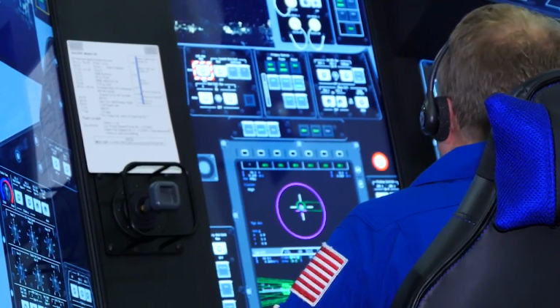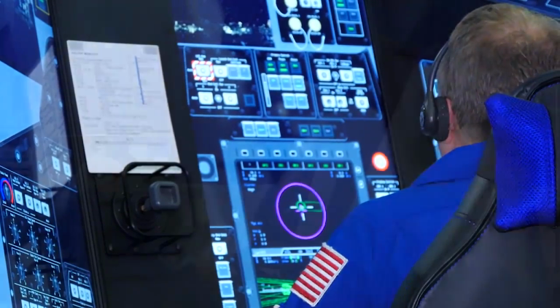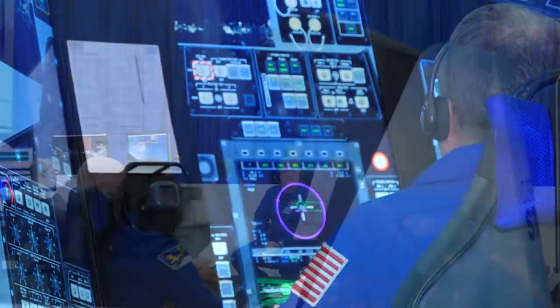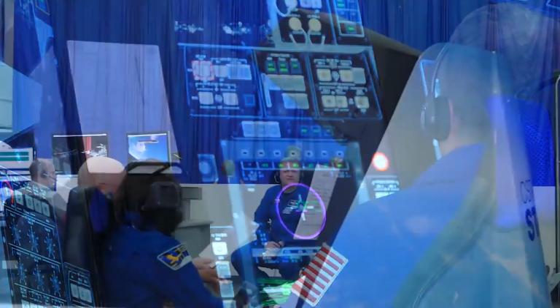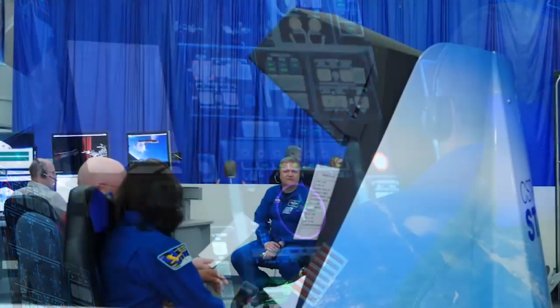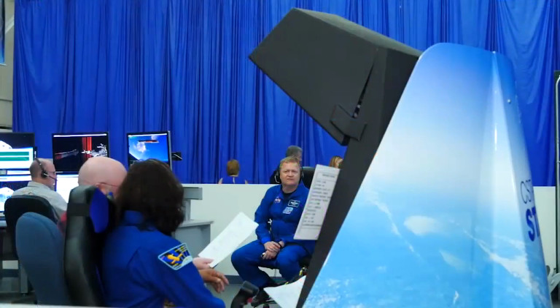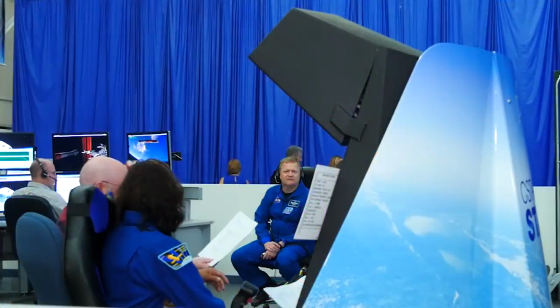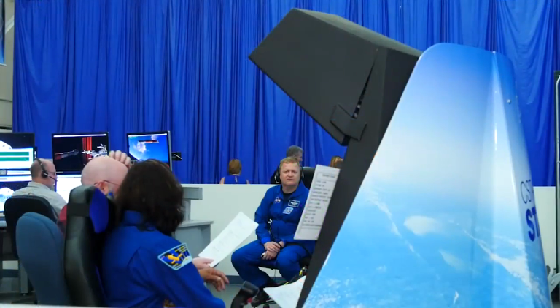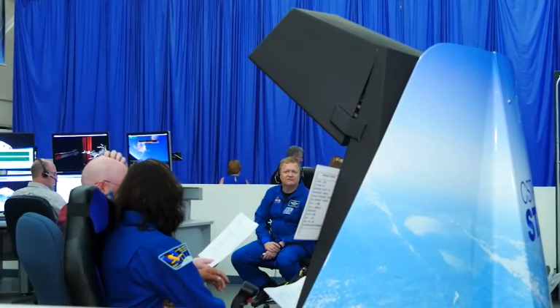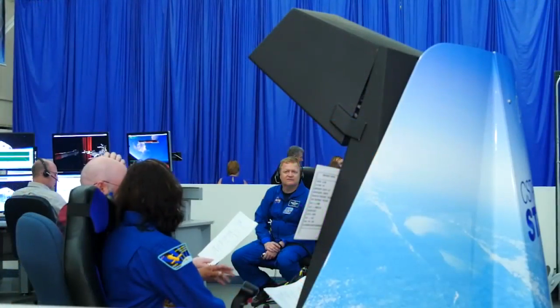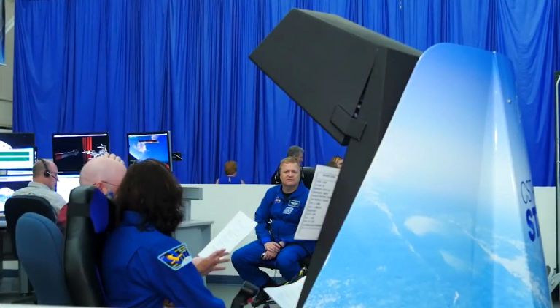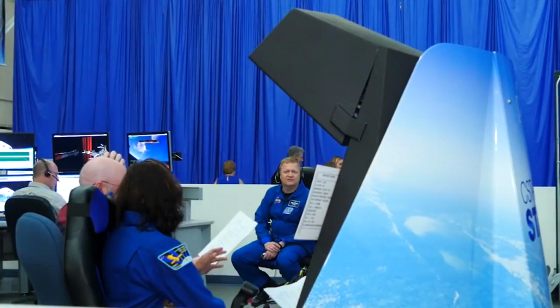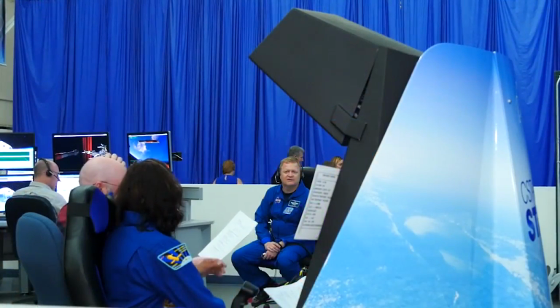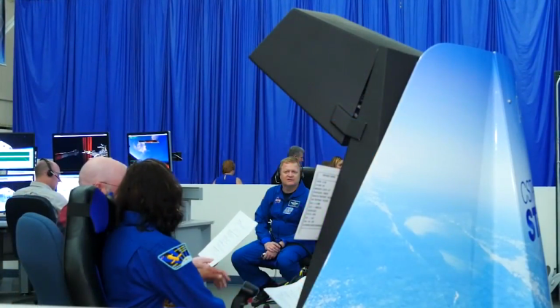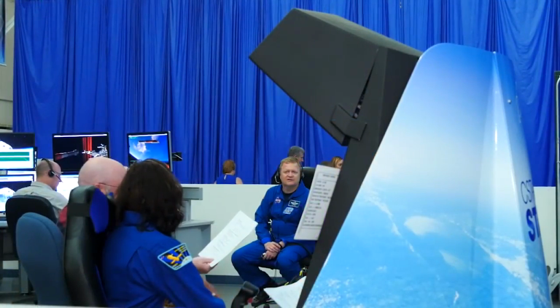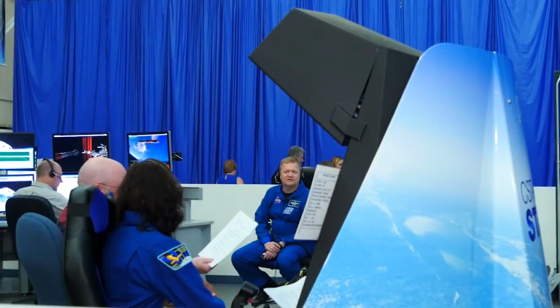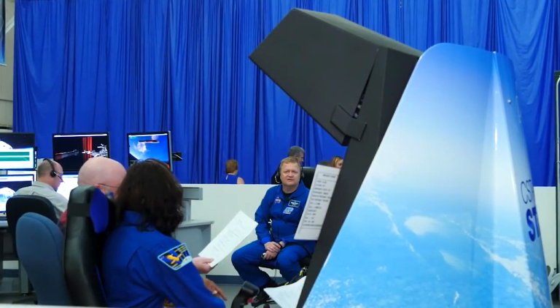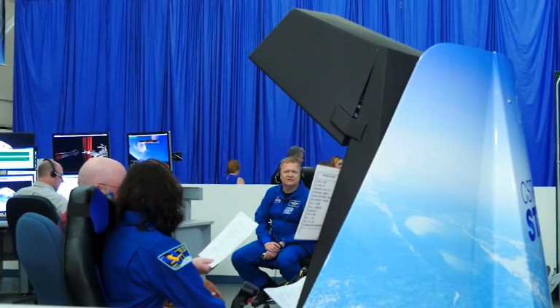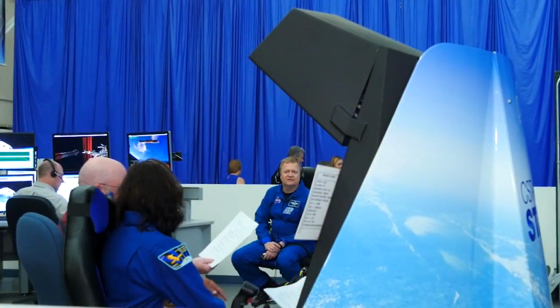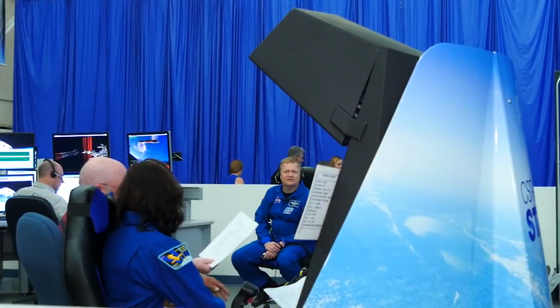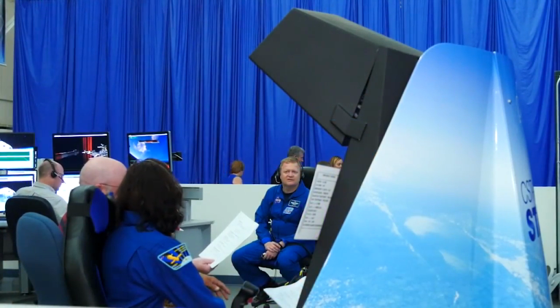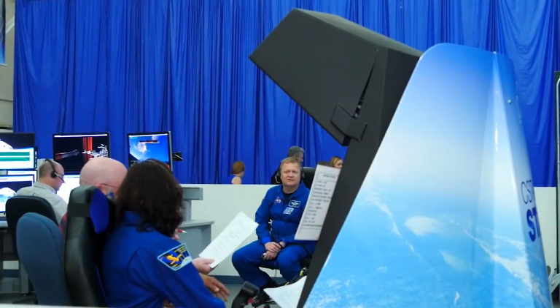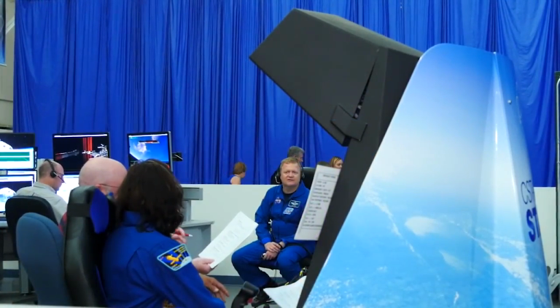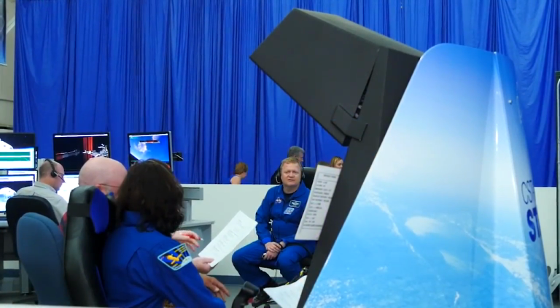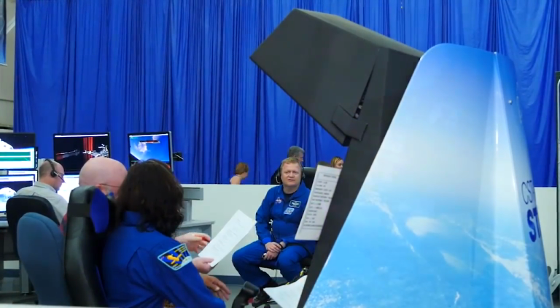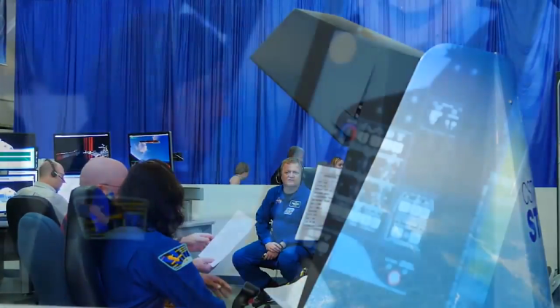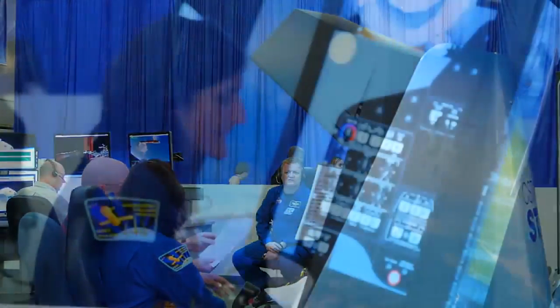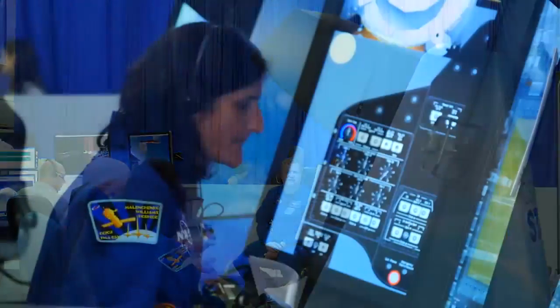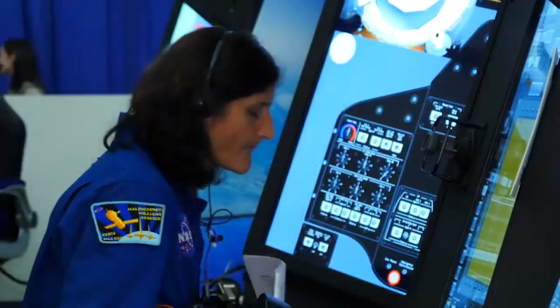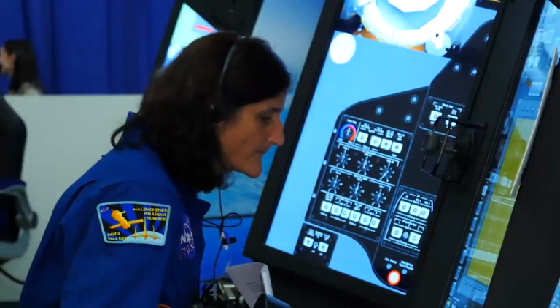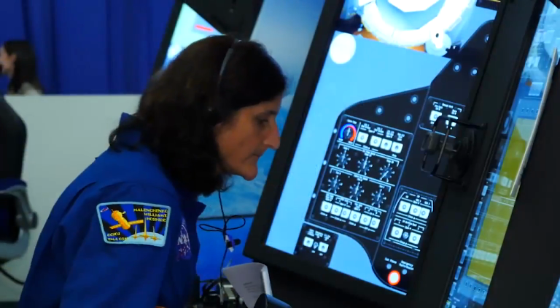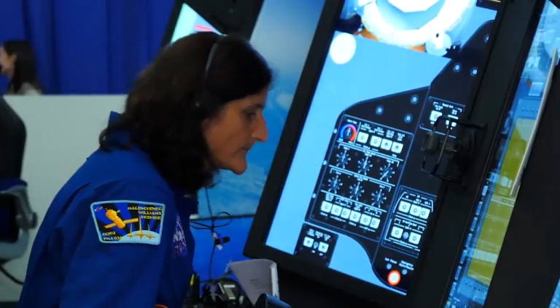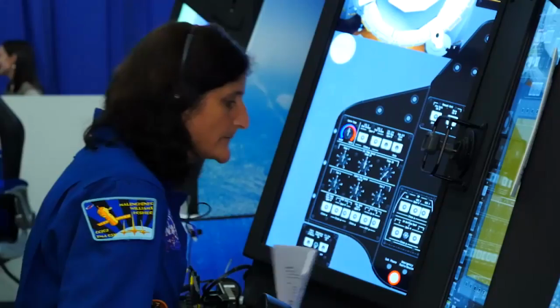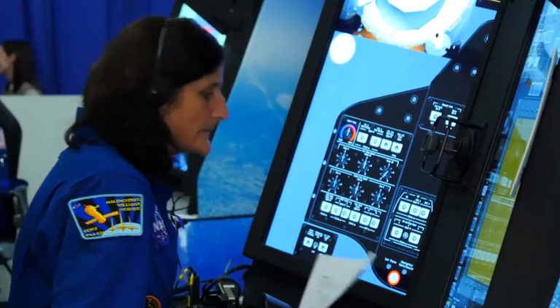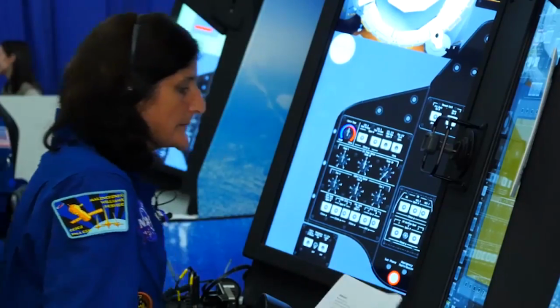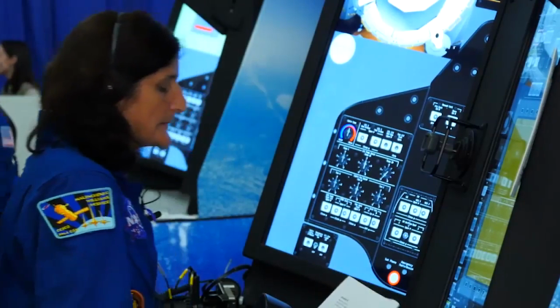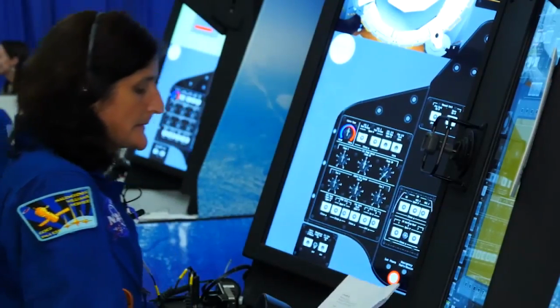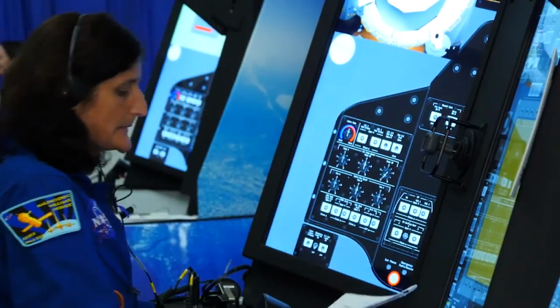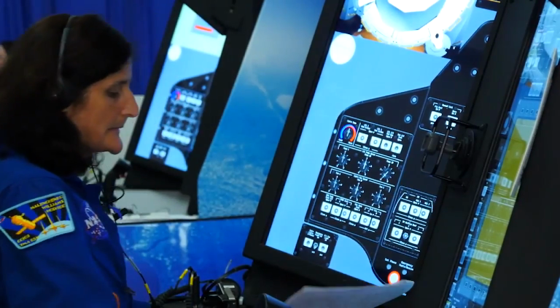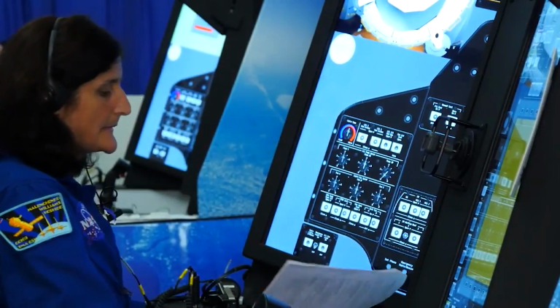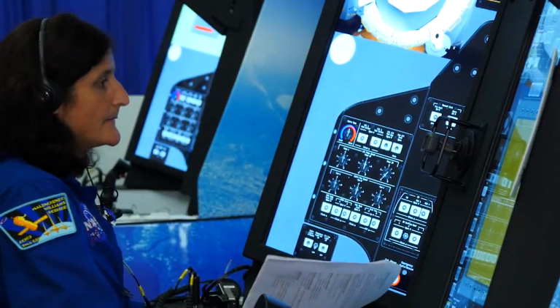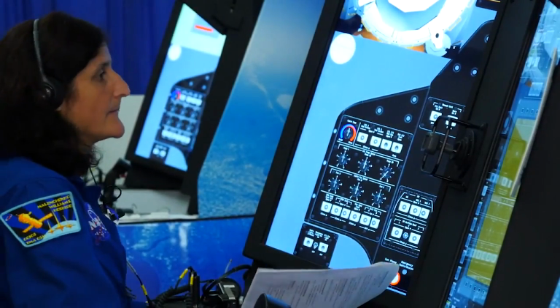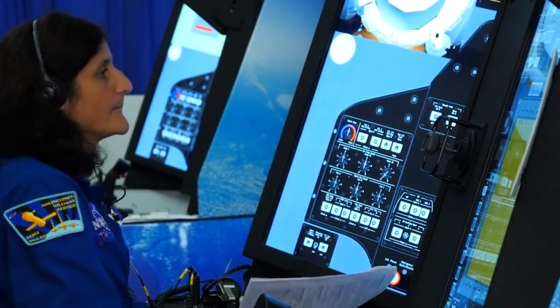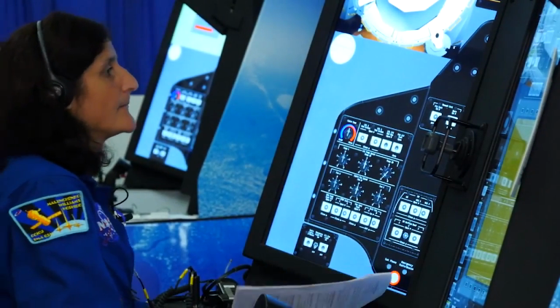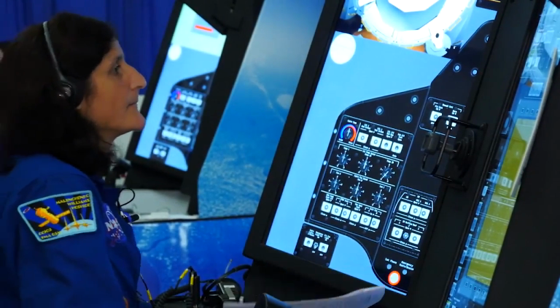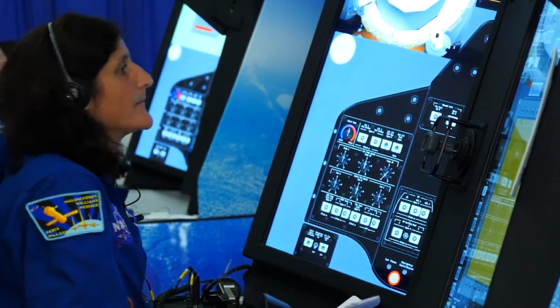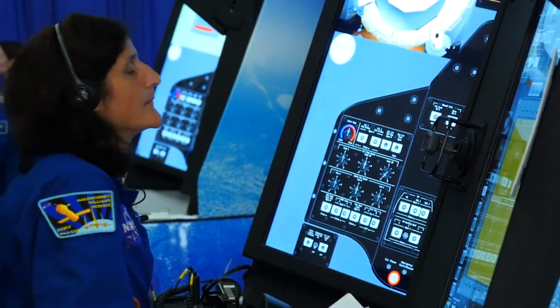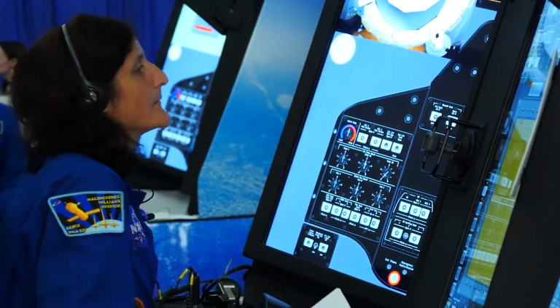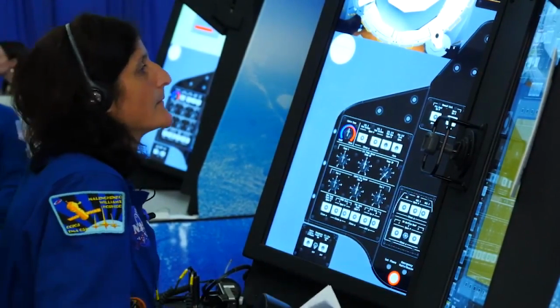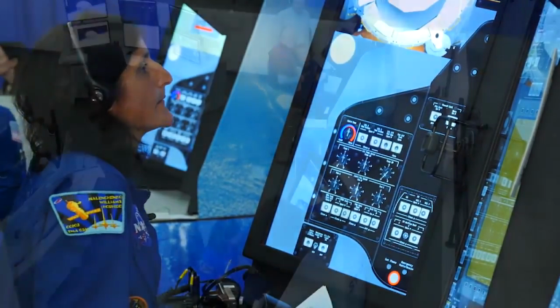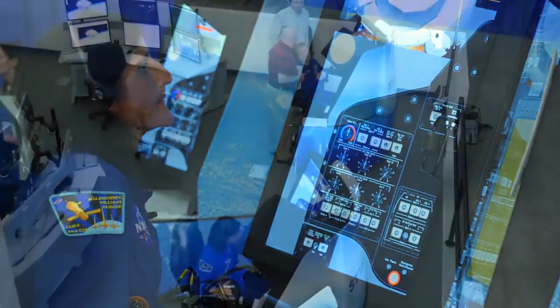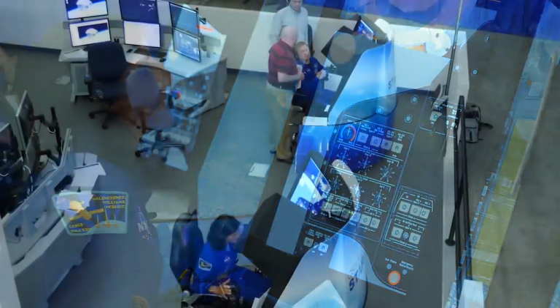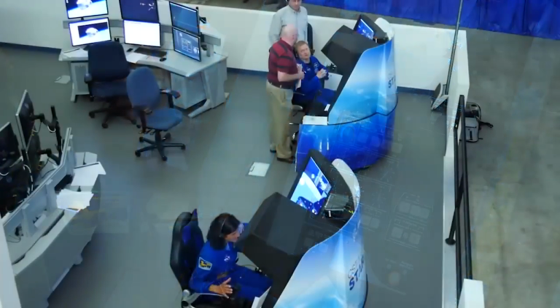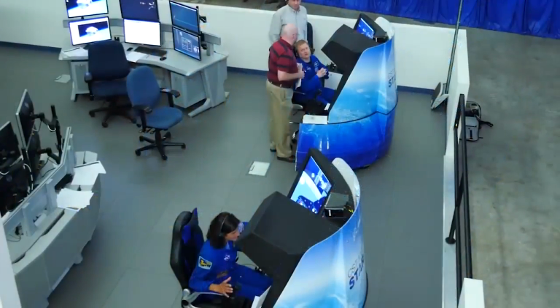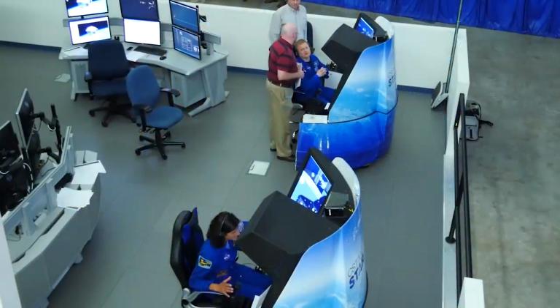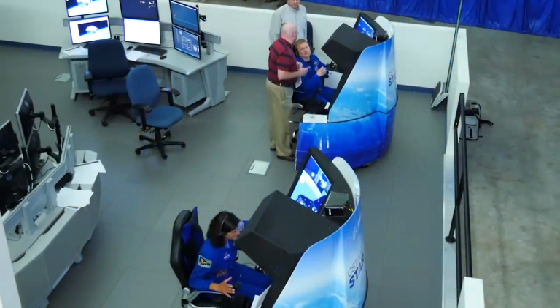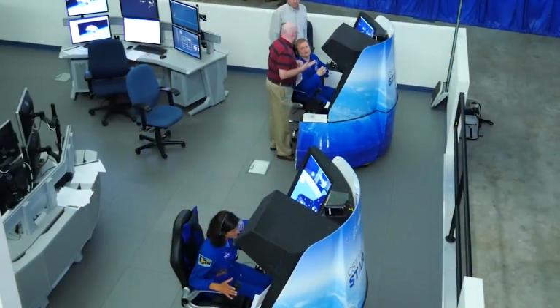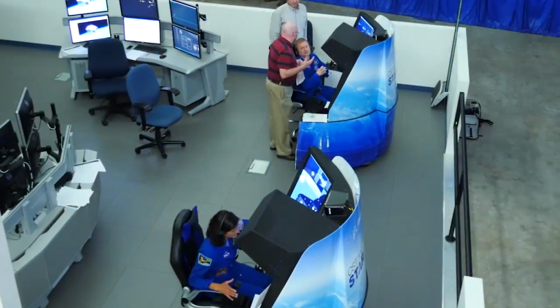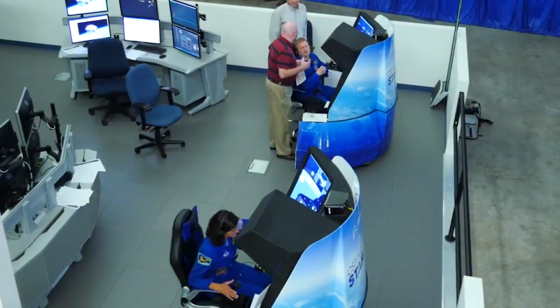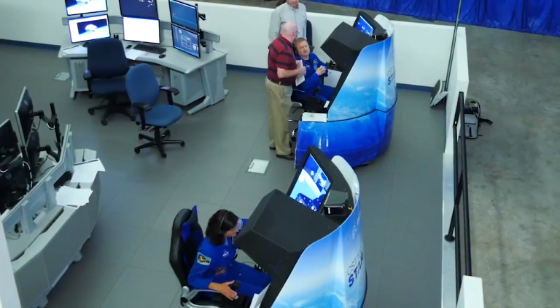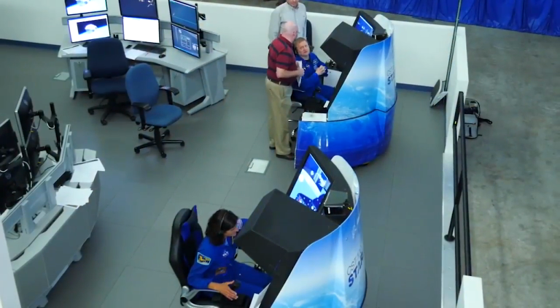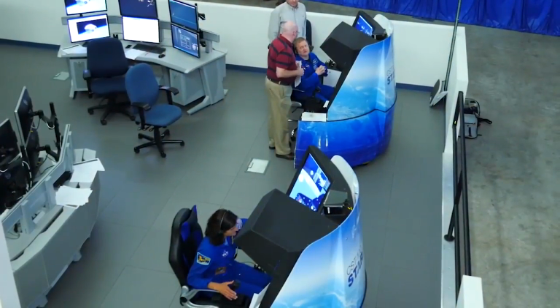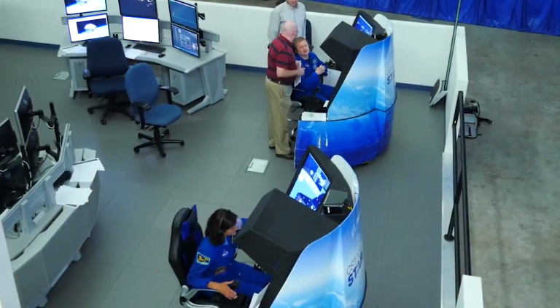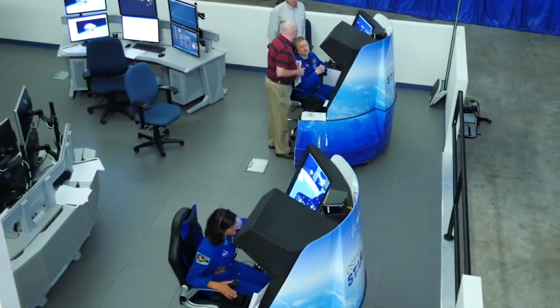The trainers will be shipped to NASA's Johnson Space Center in Houston, where they will be joined by a full-size Starliner simulator early next year.